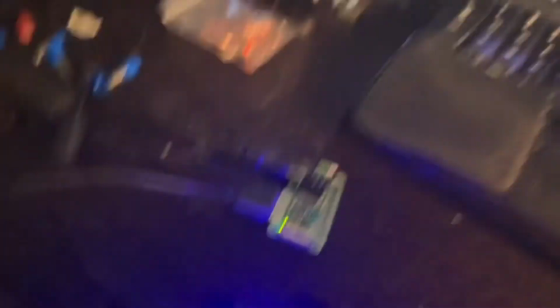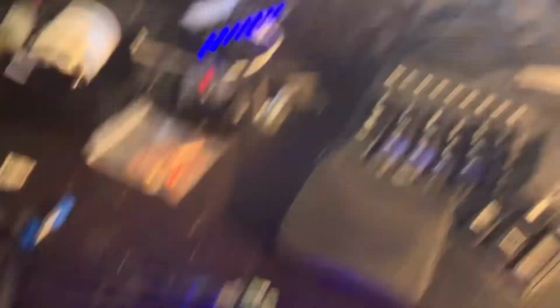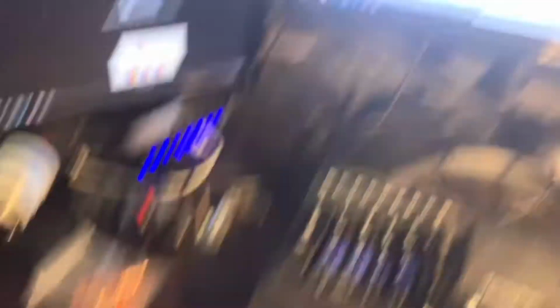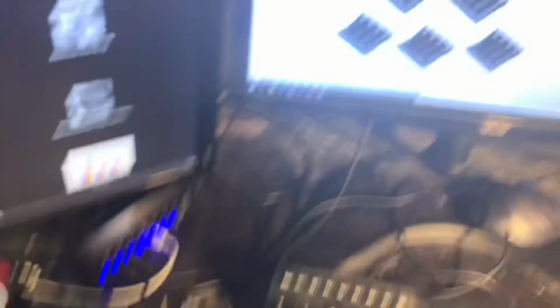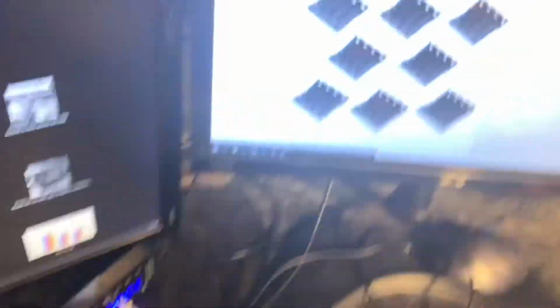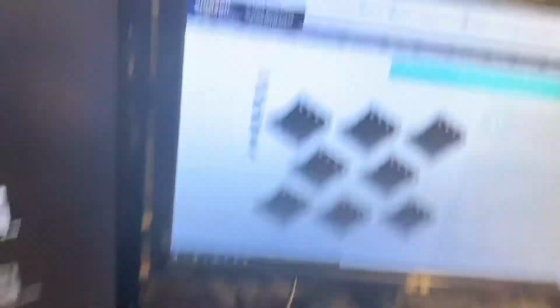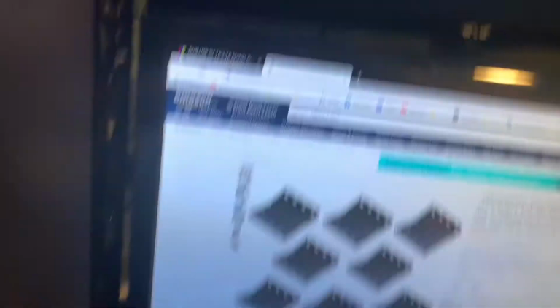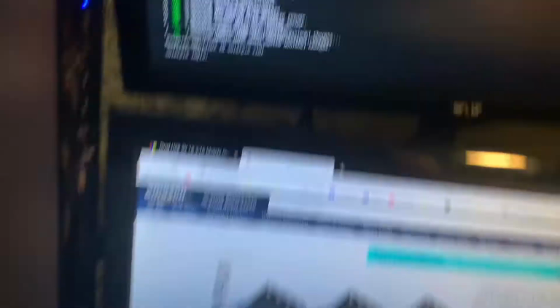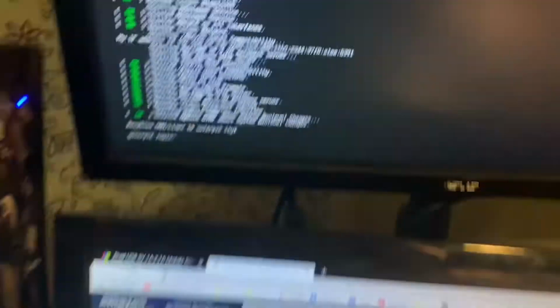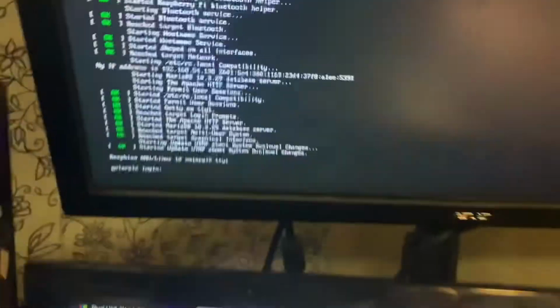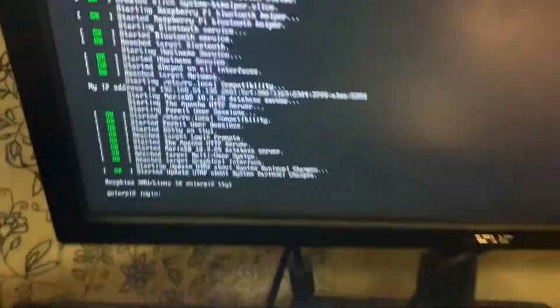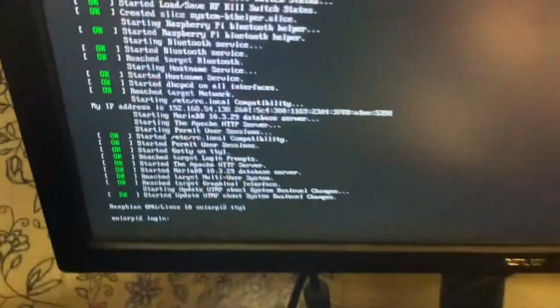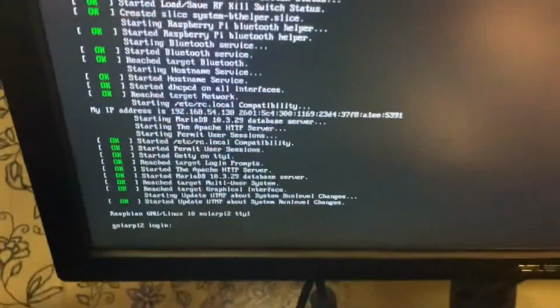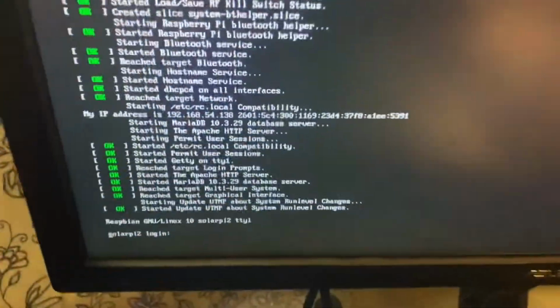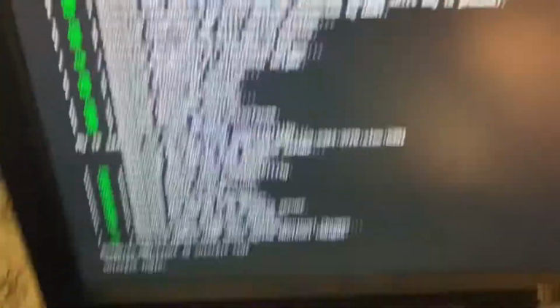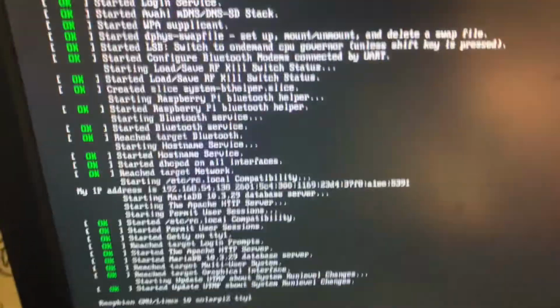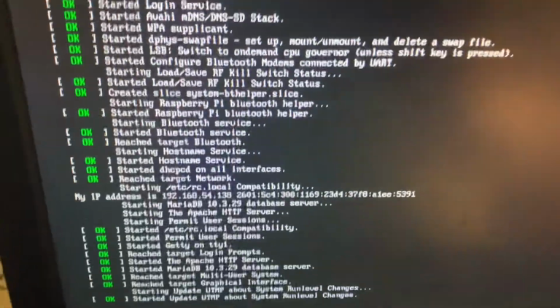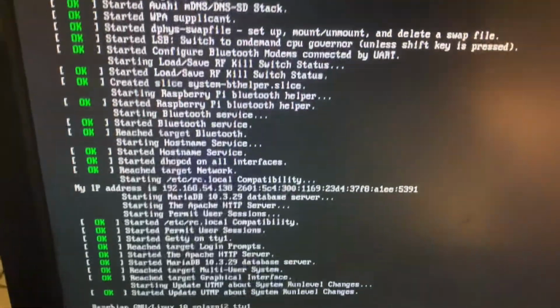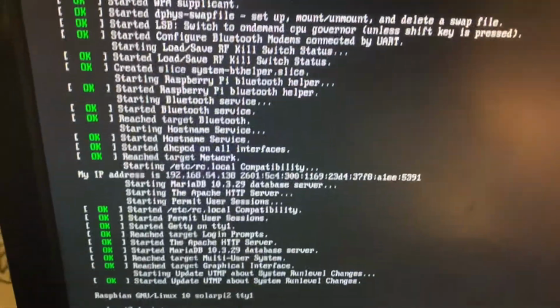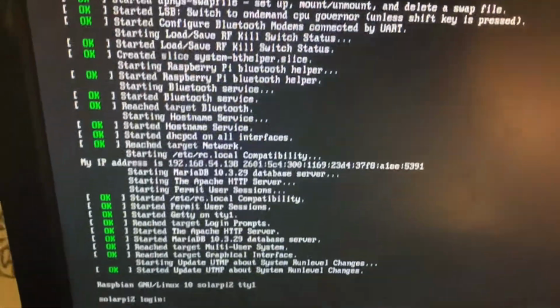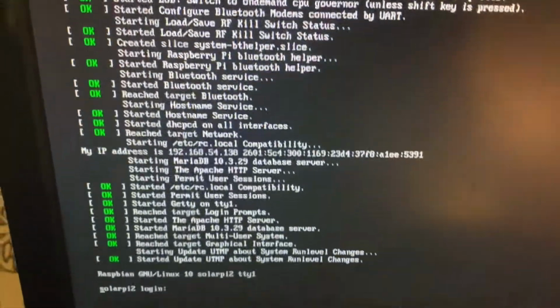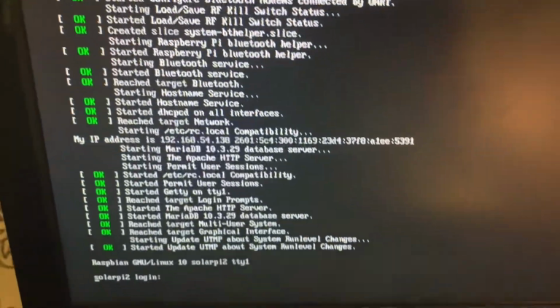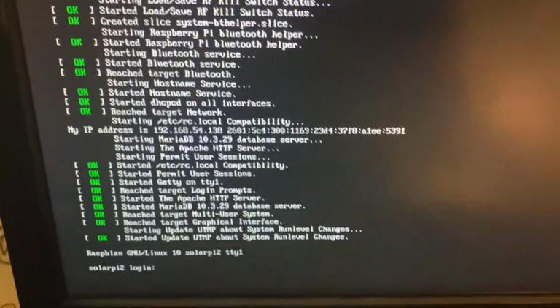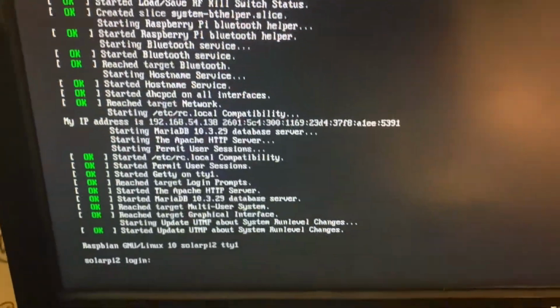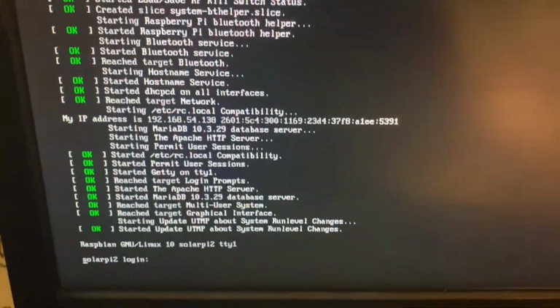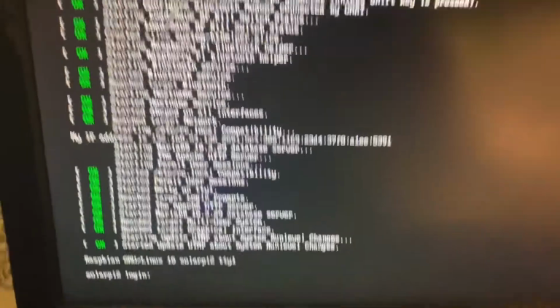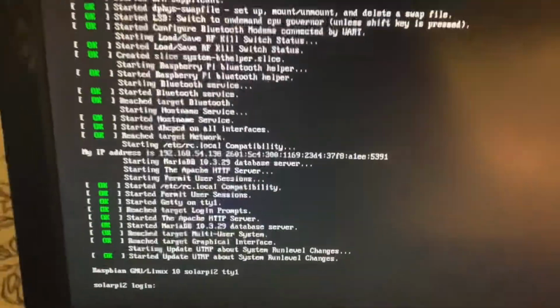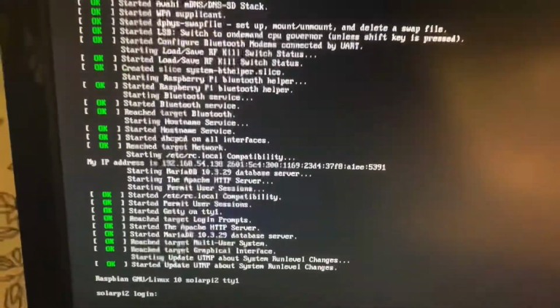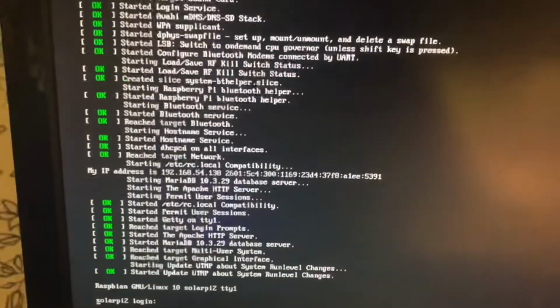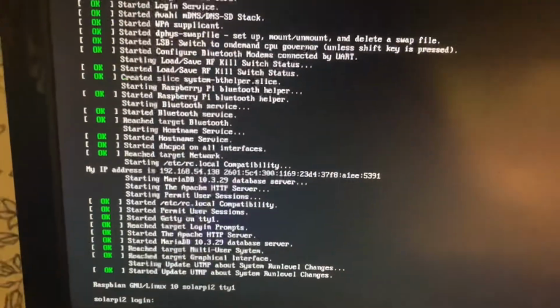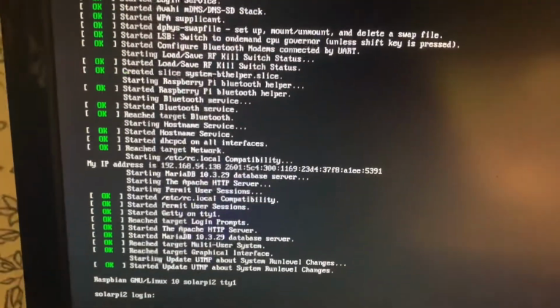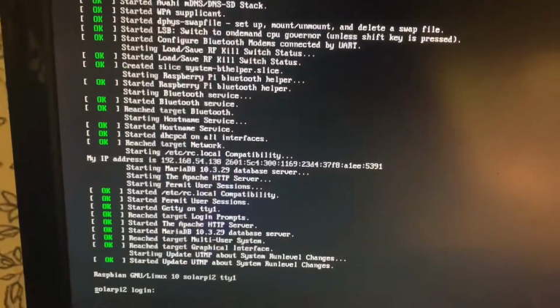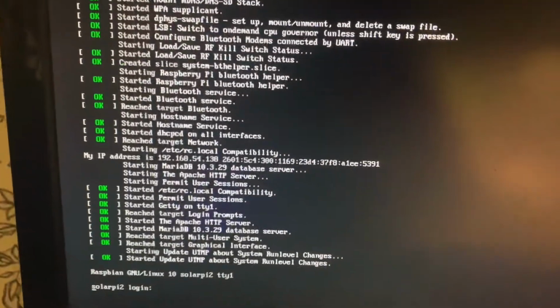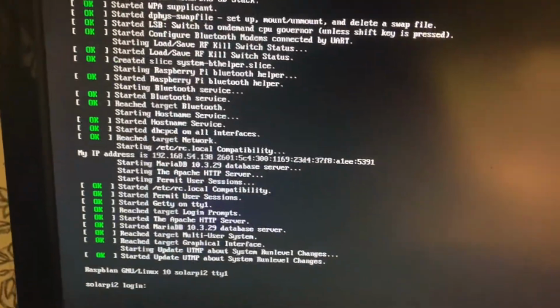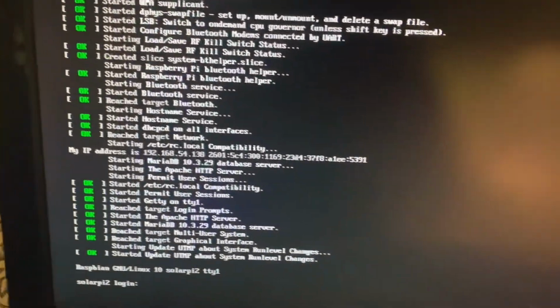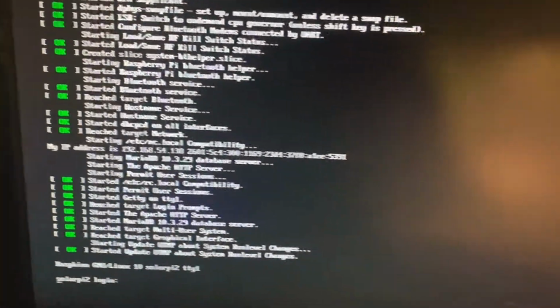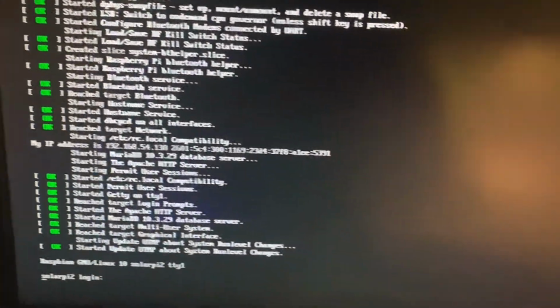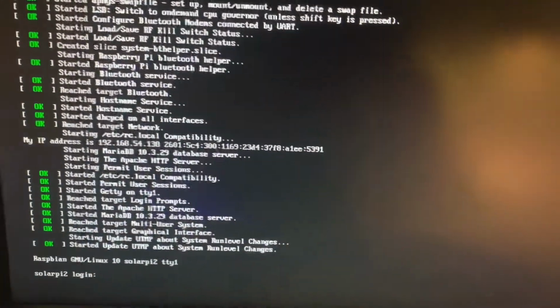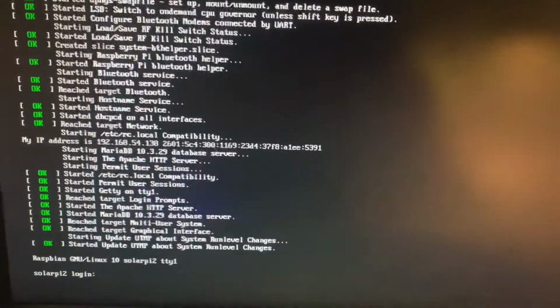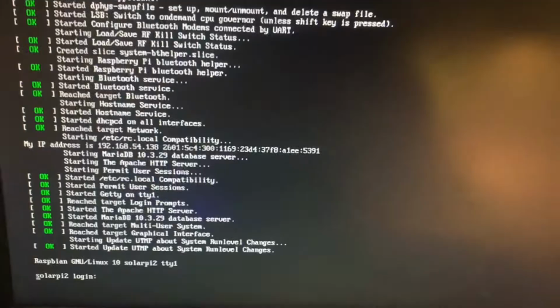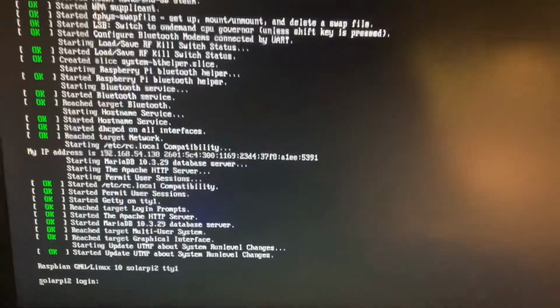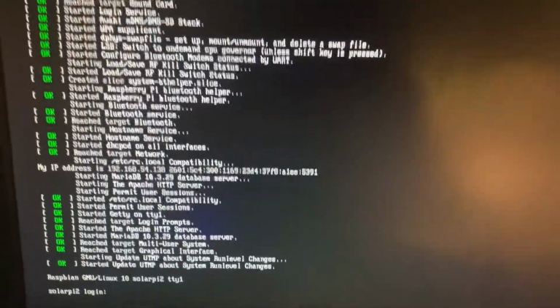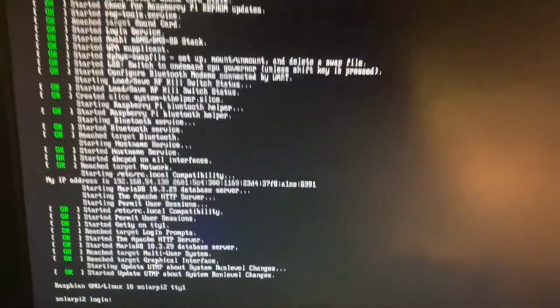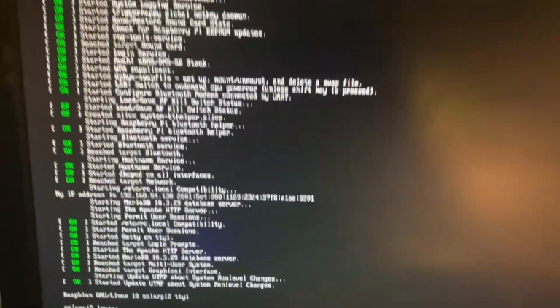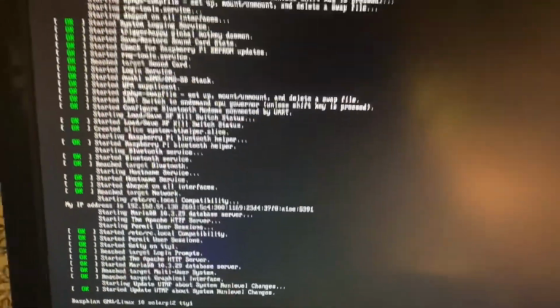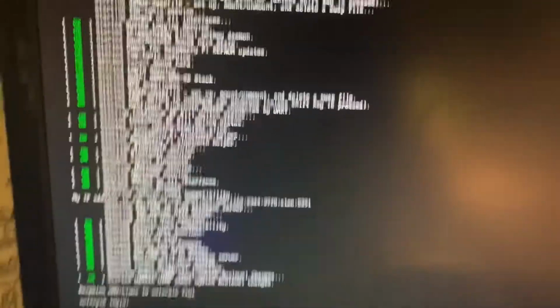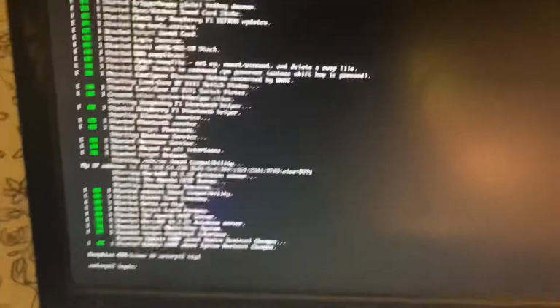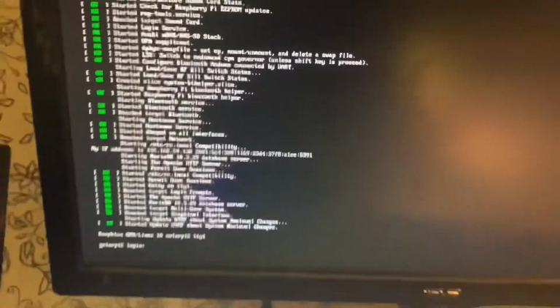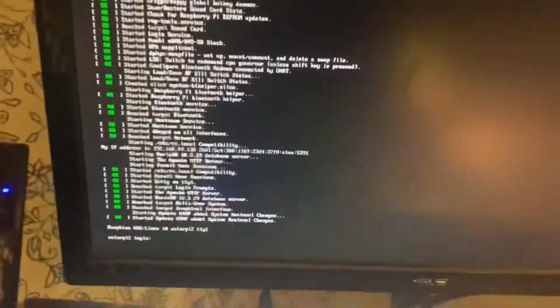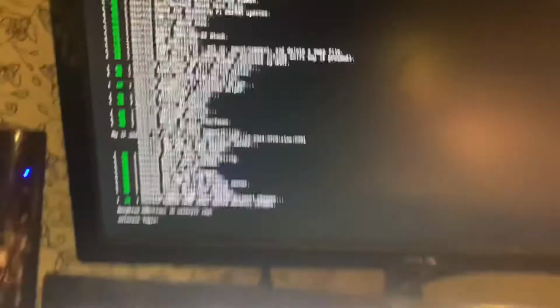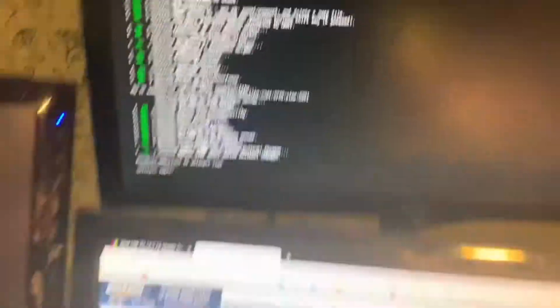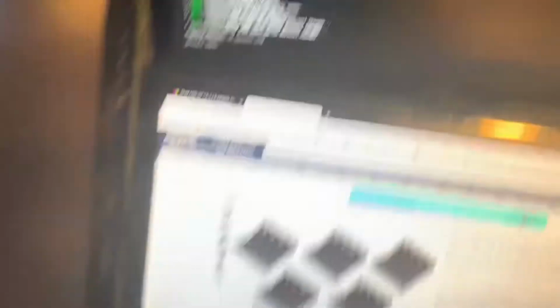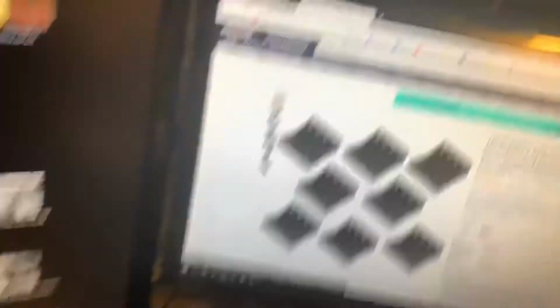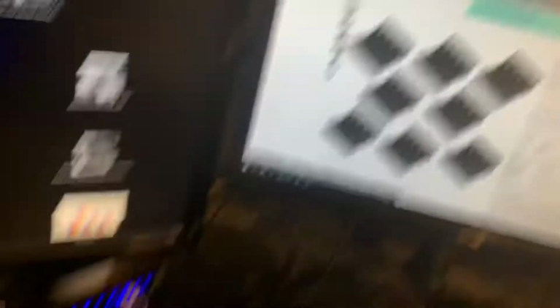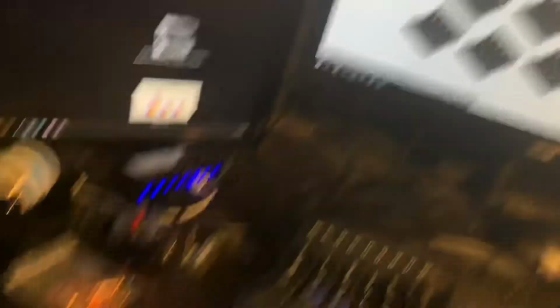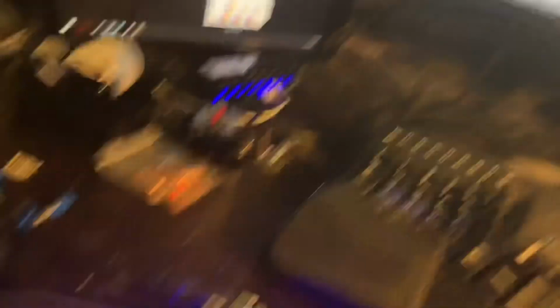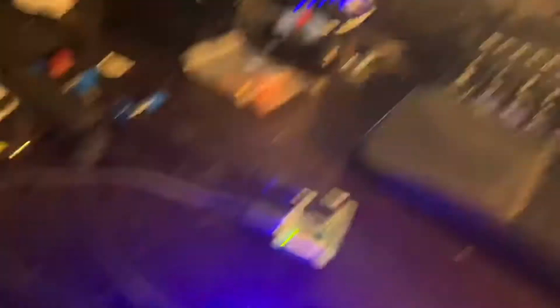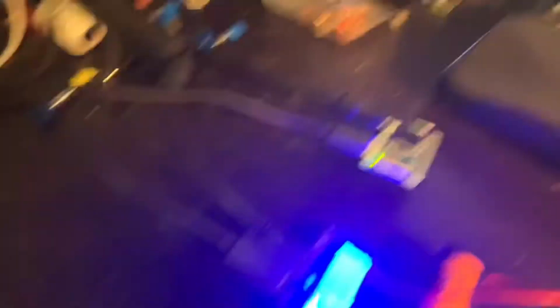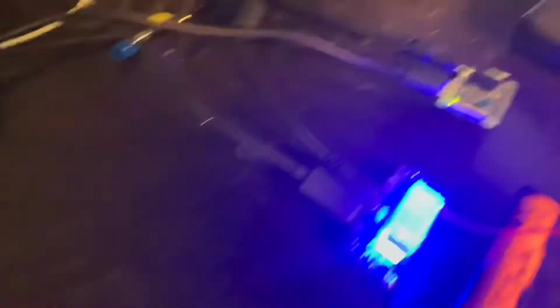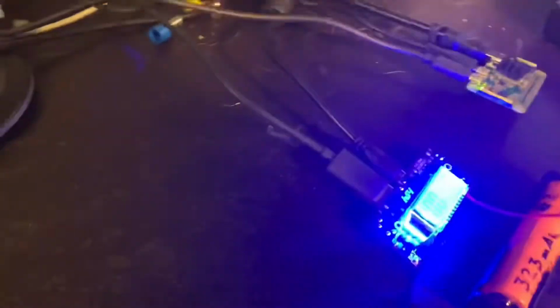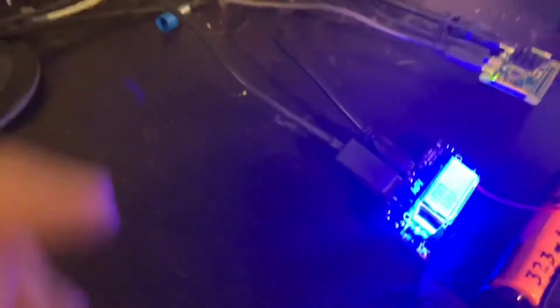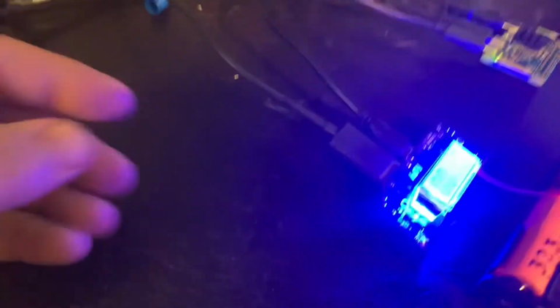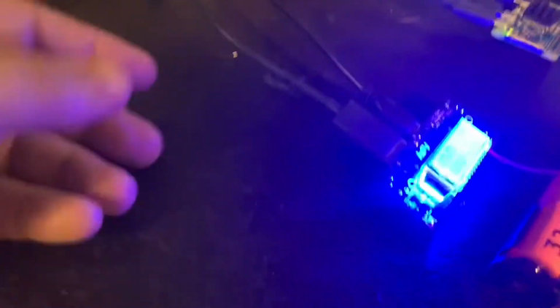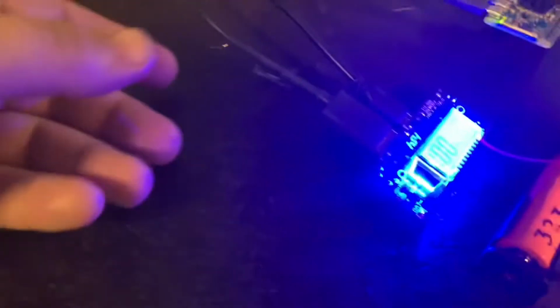Just a heads up, just to confirm — no wonkiness. That Raspberry Pi is still running.